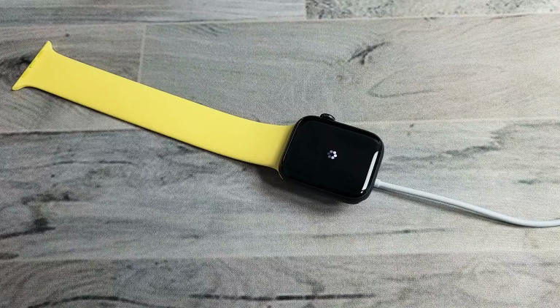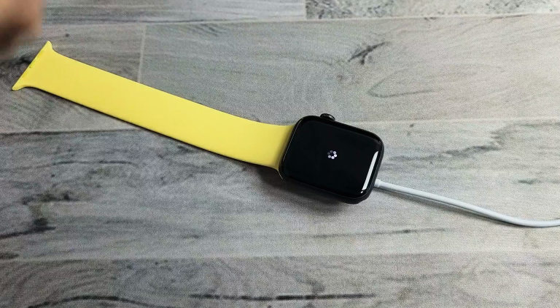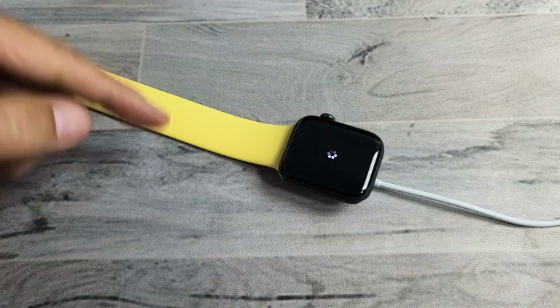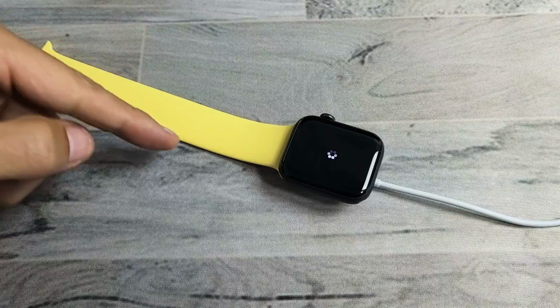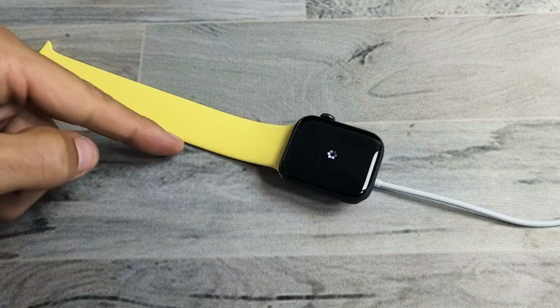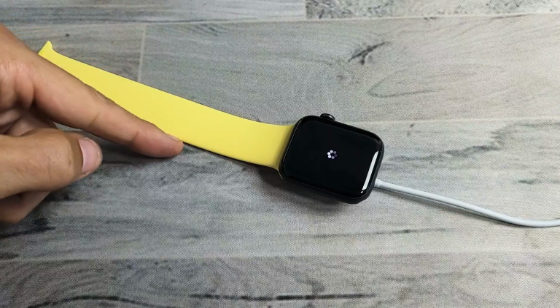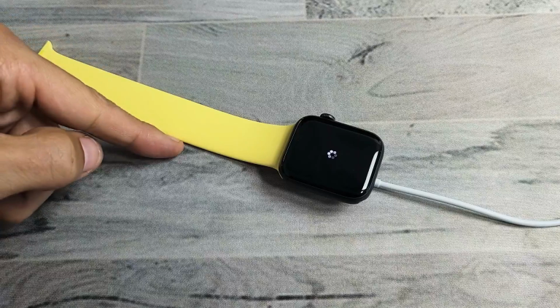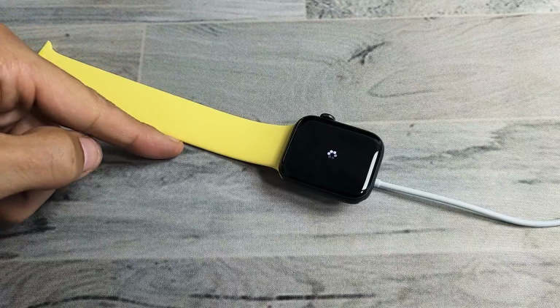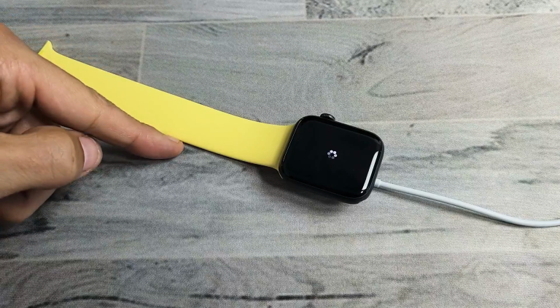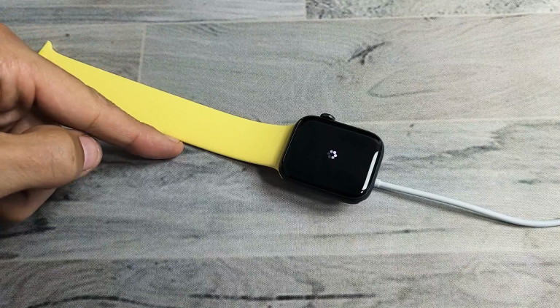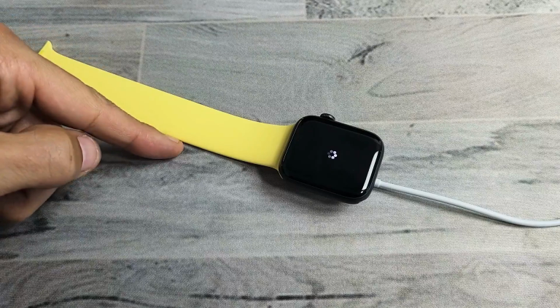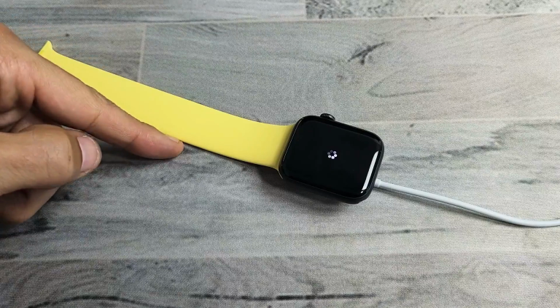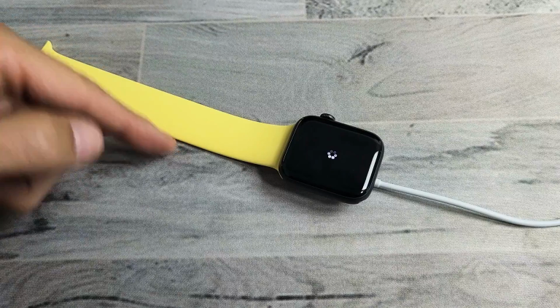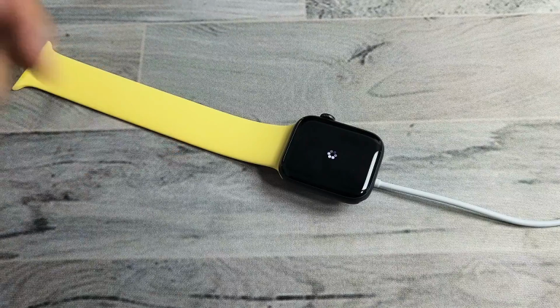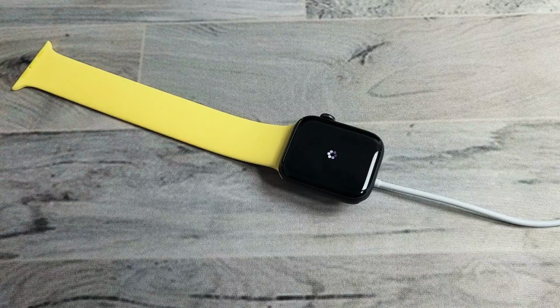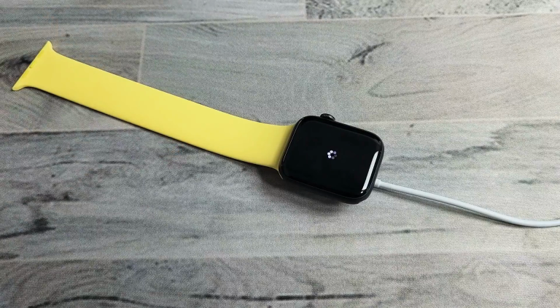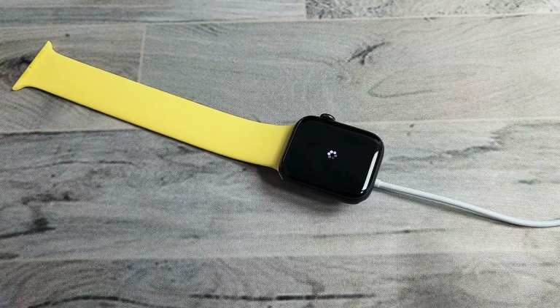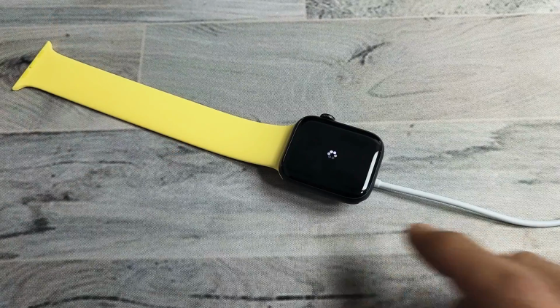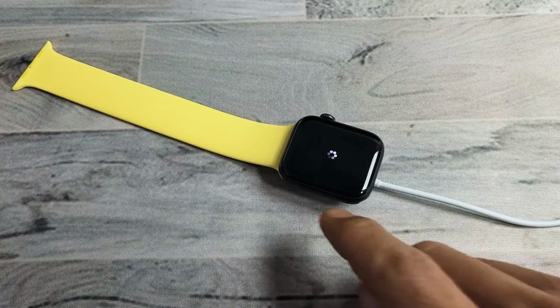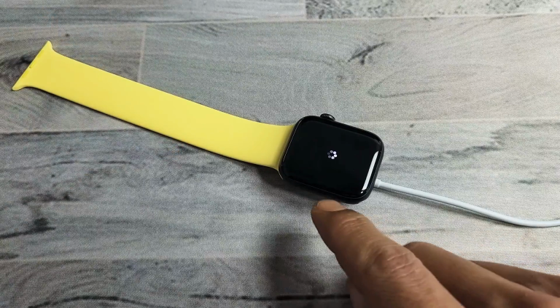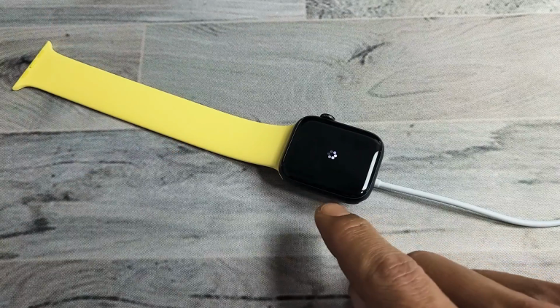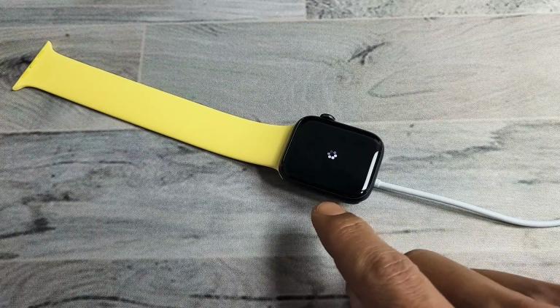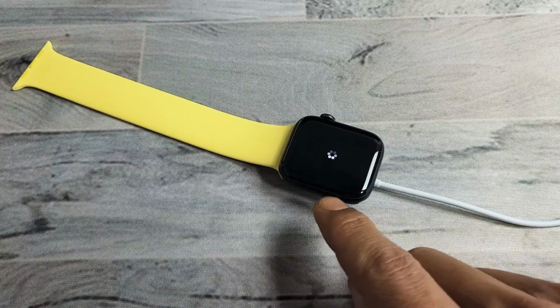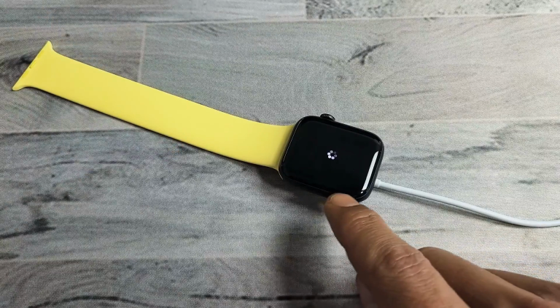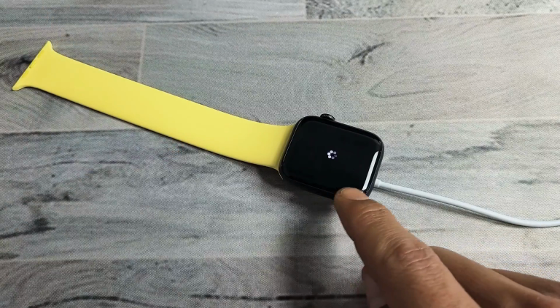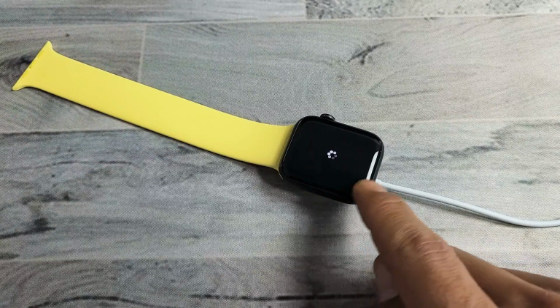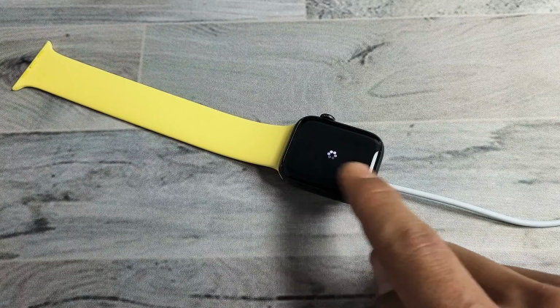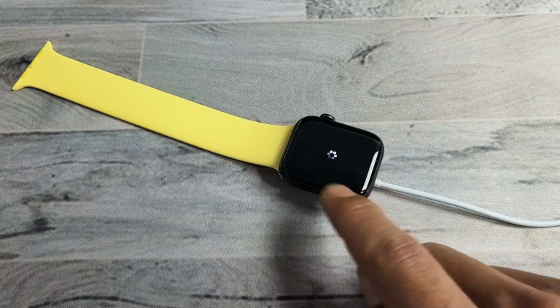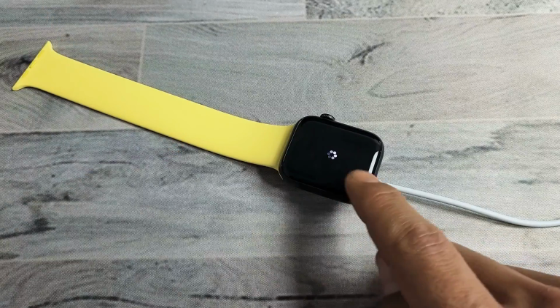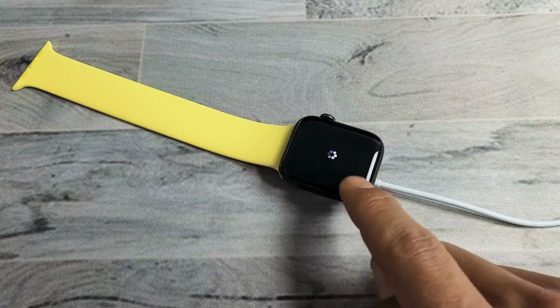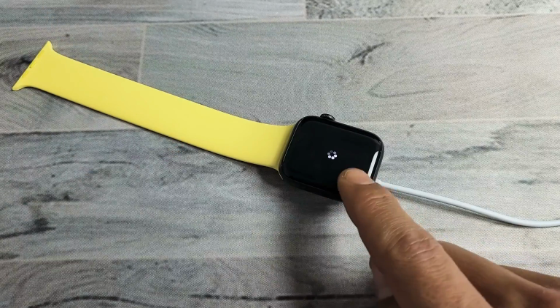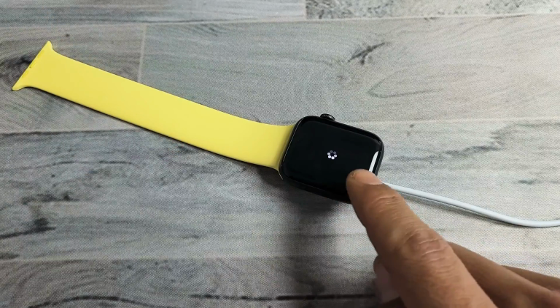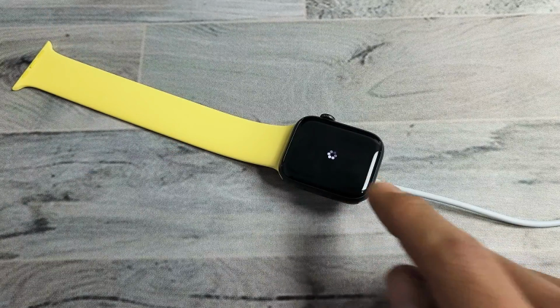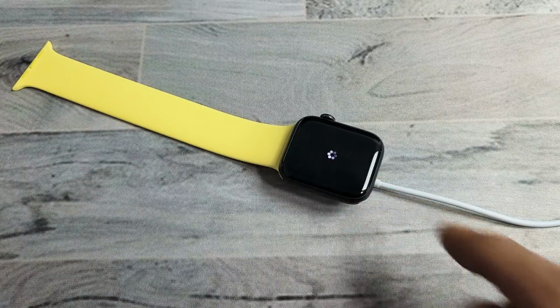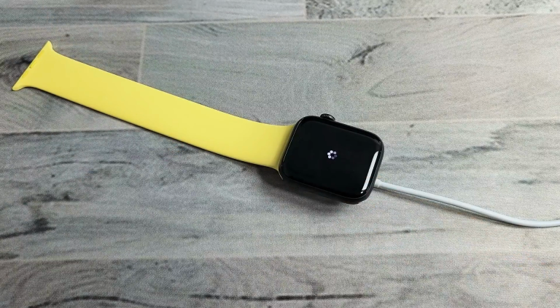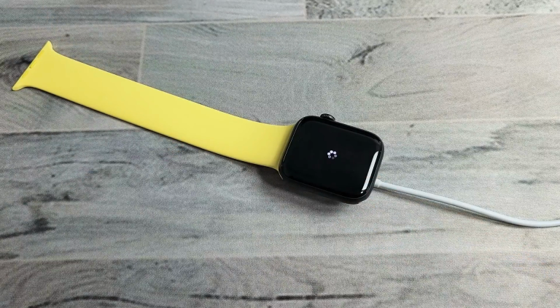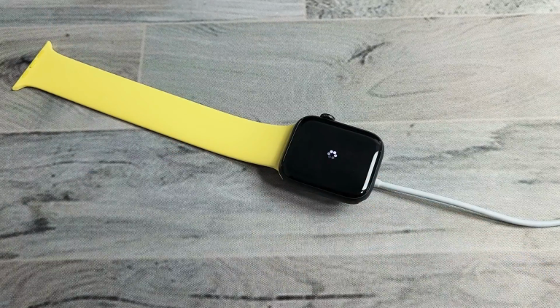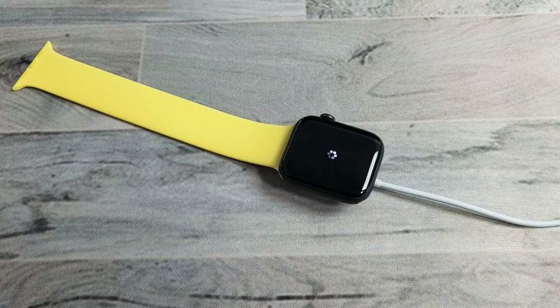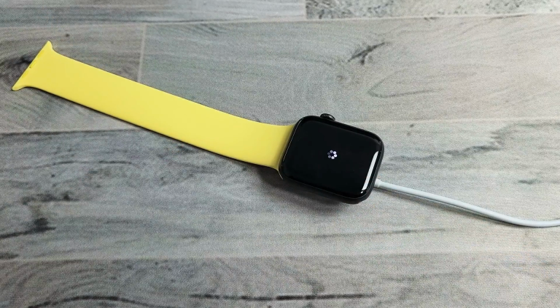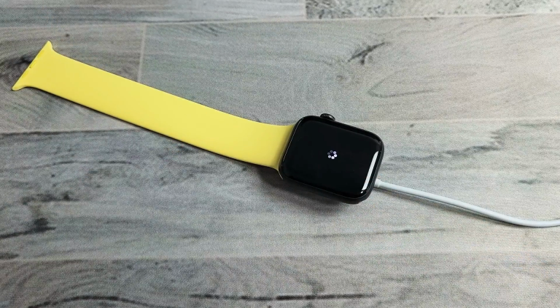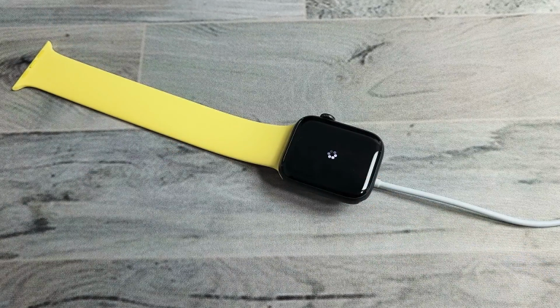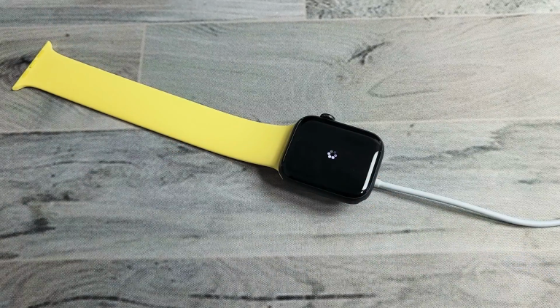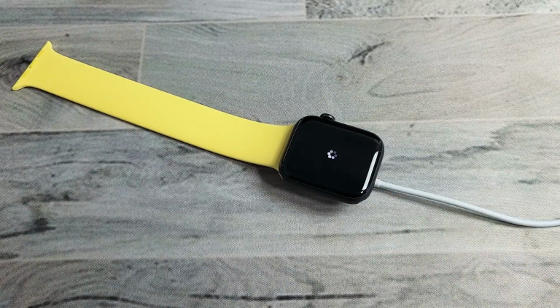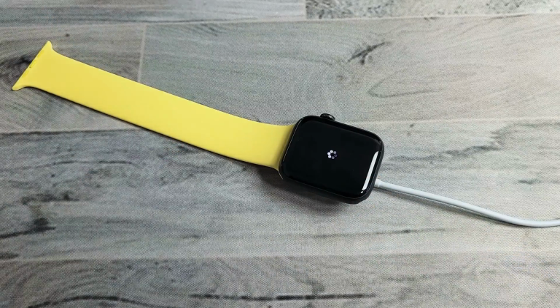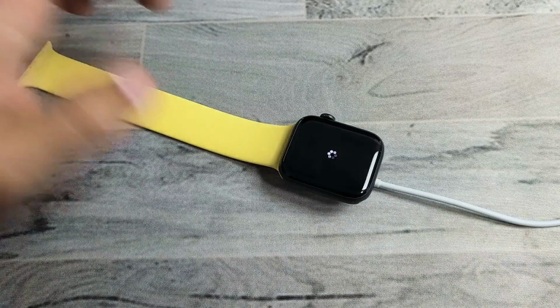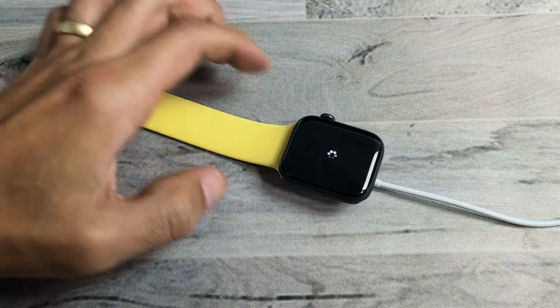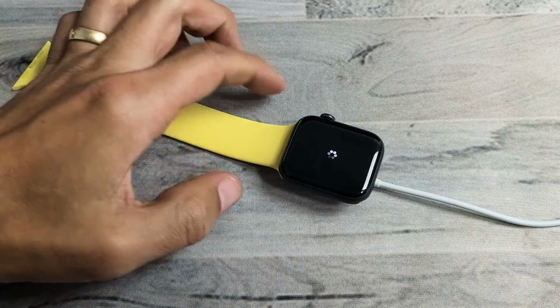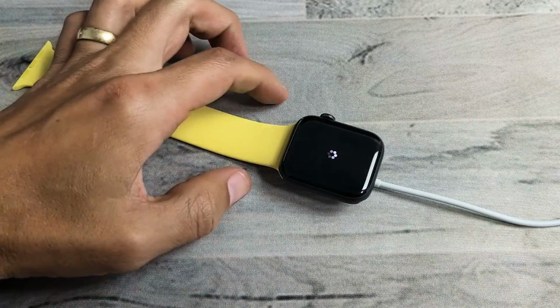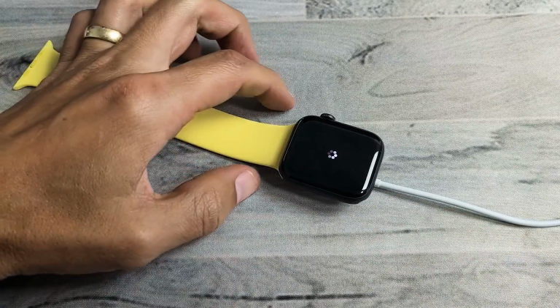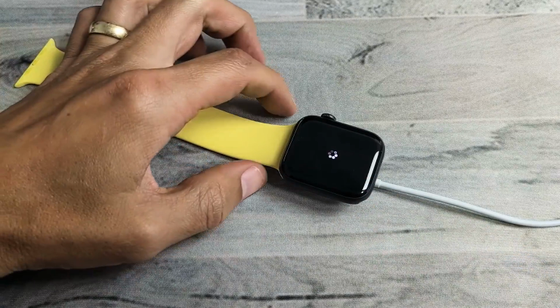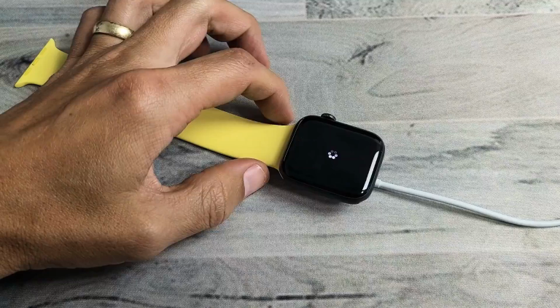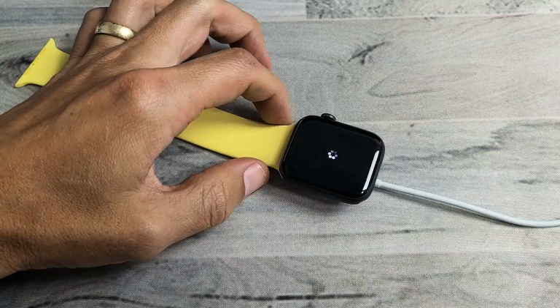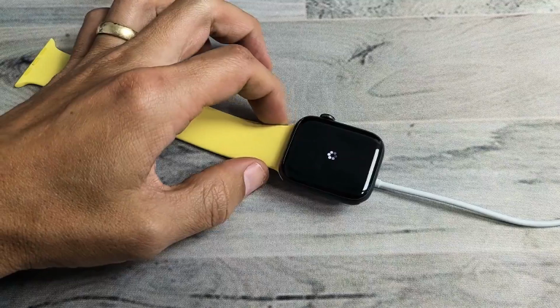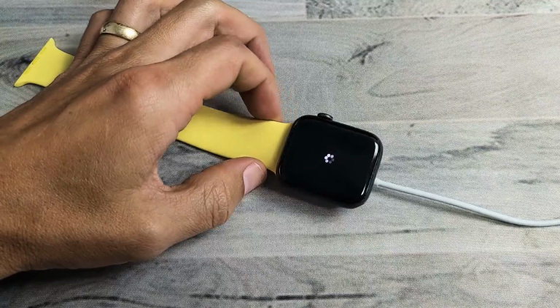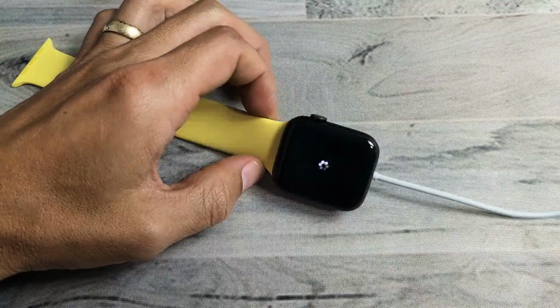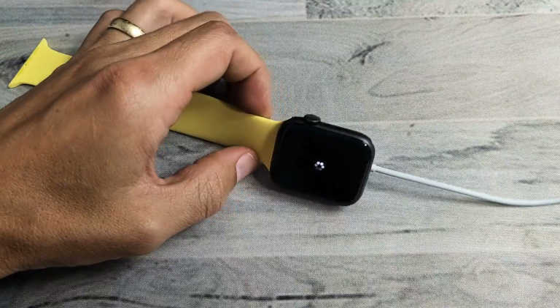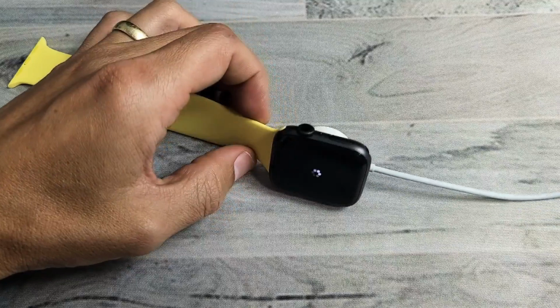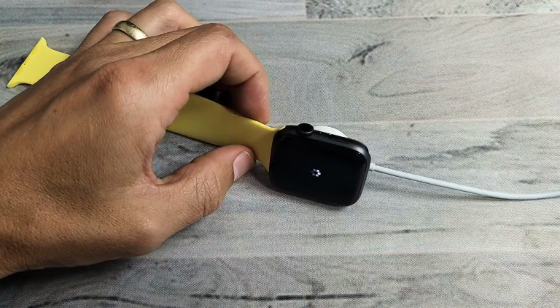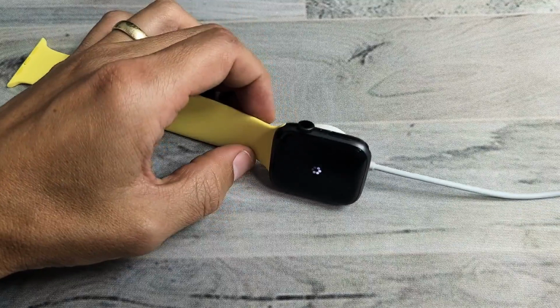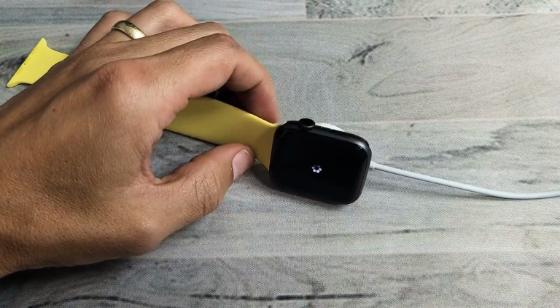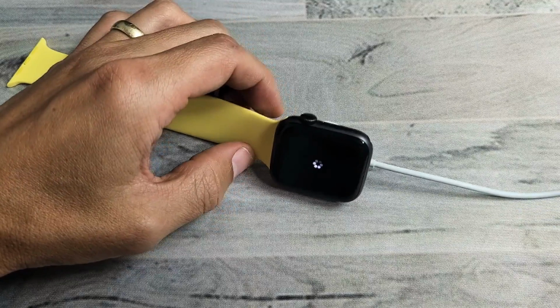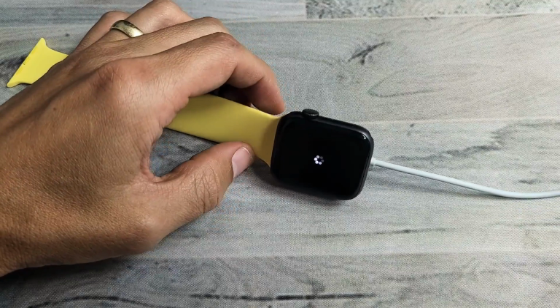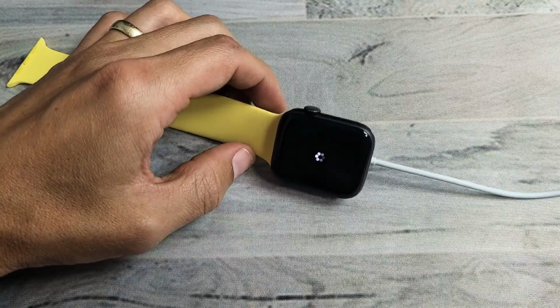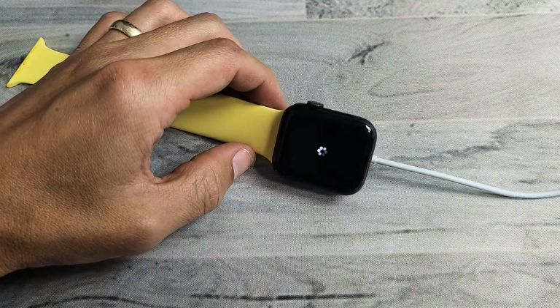I have the Apple Watch here, and it's stuck on this spinning wheel for the past hour. We're going to go ahead and get this back up and running.